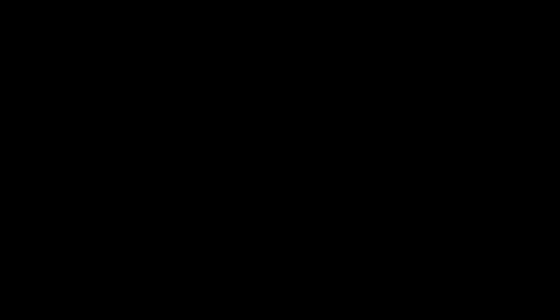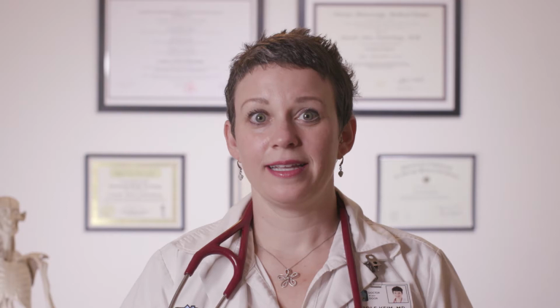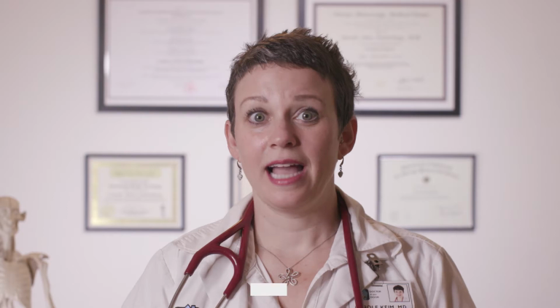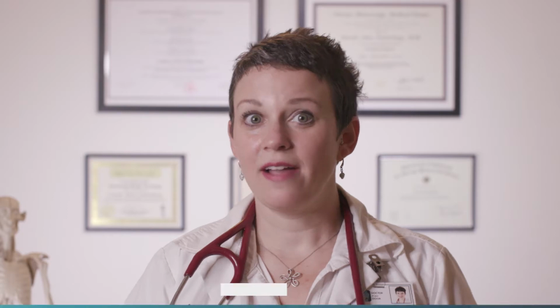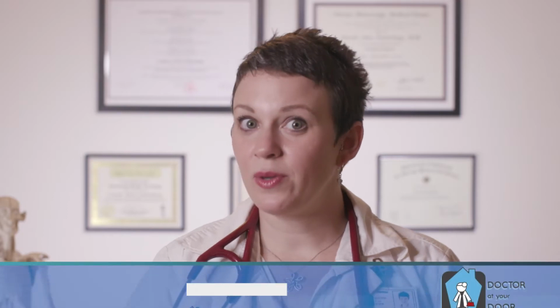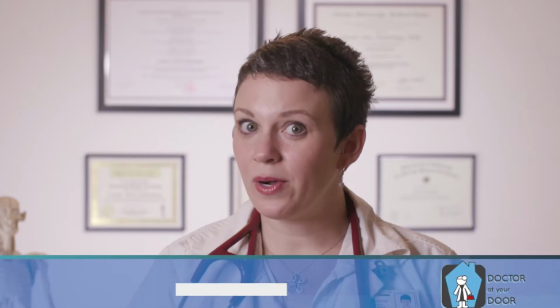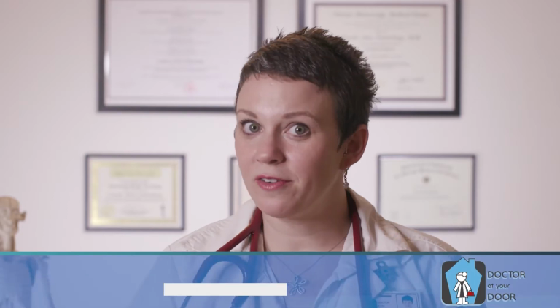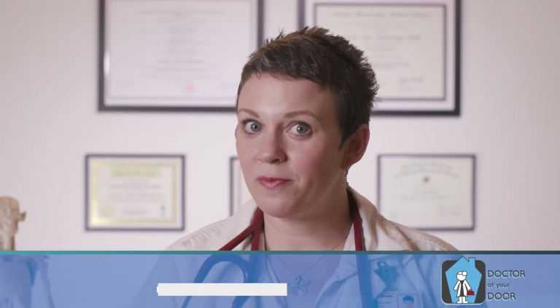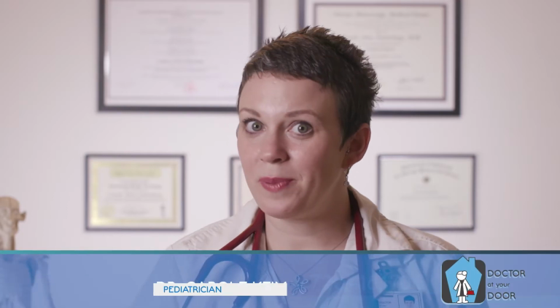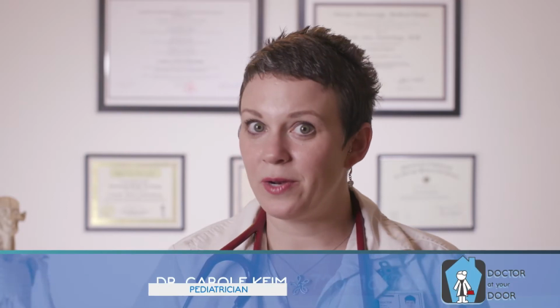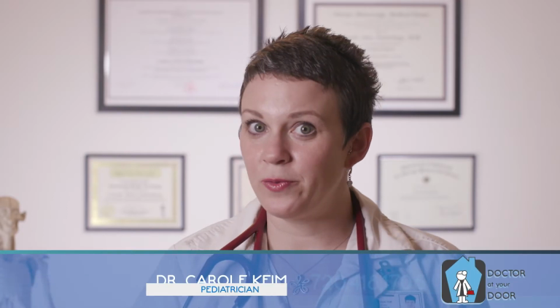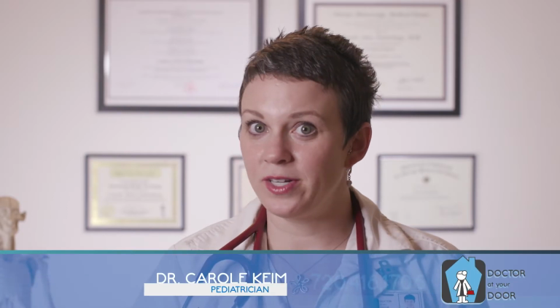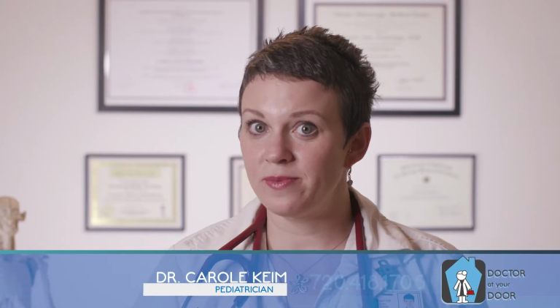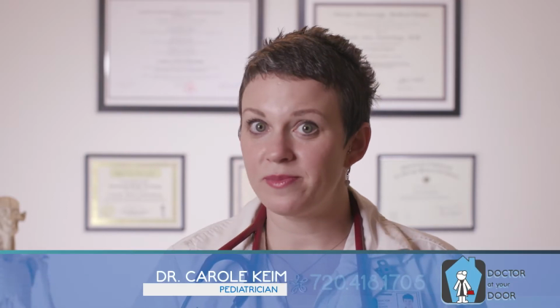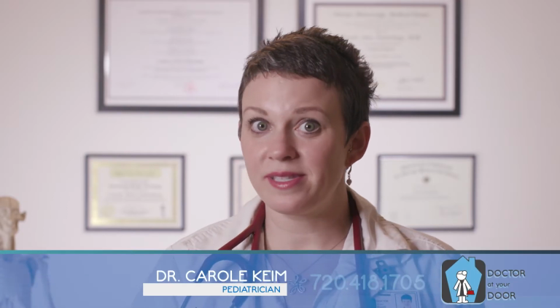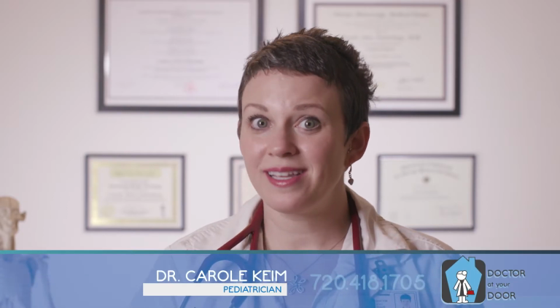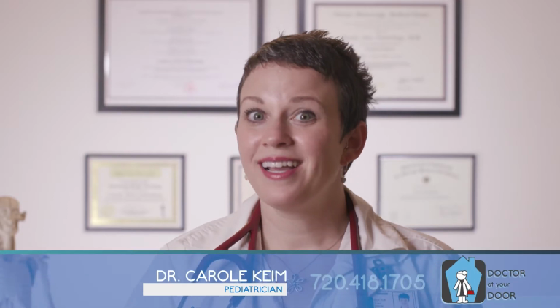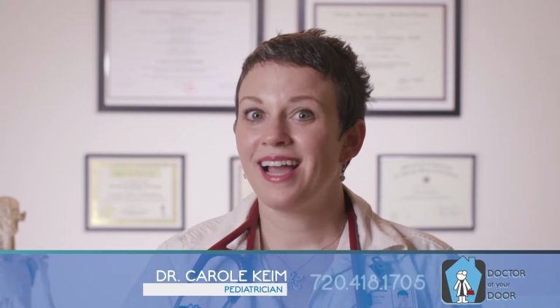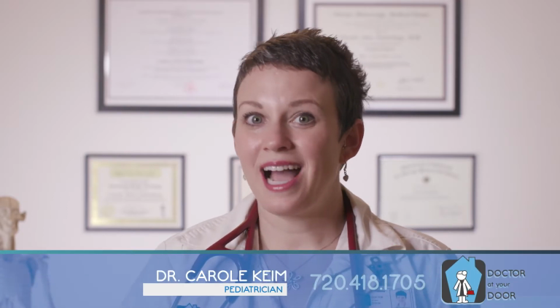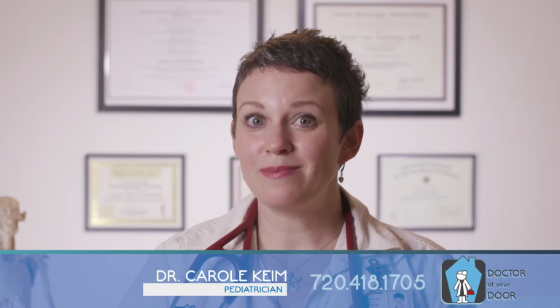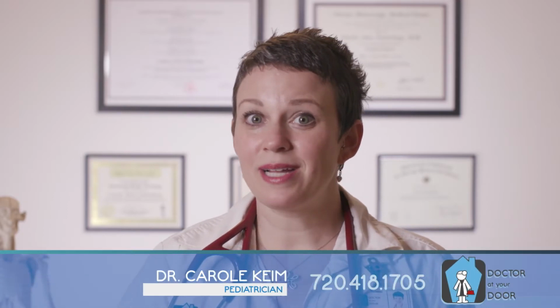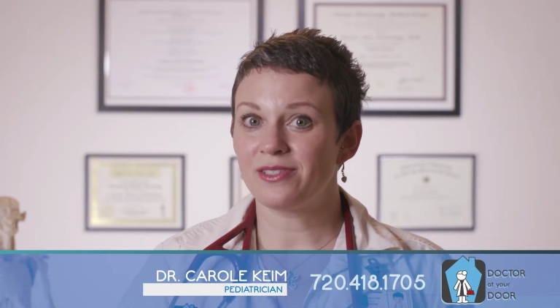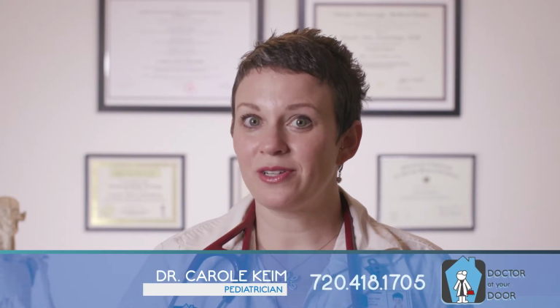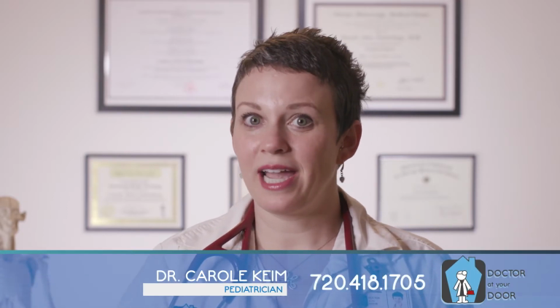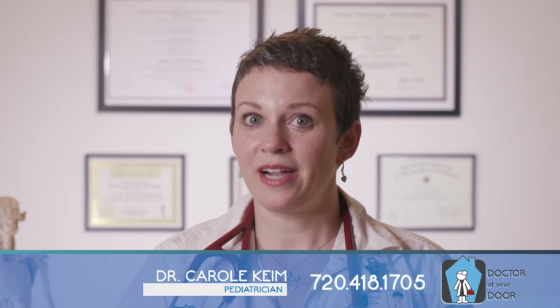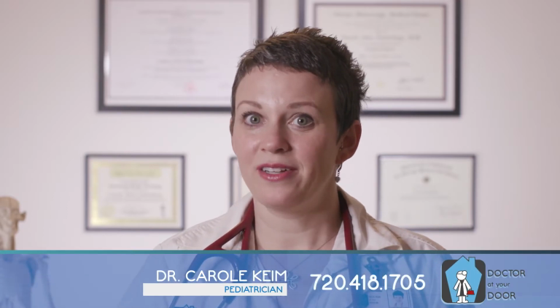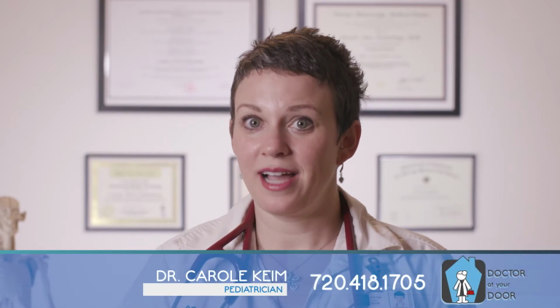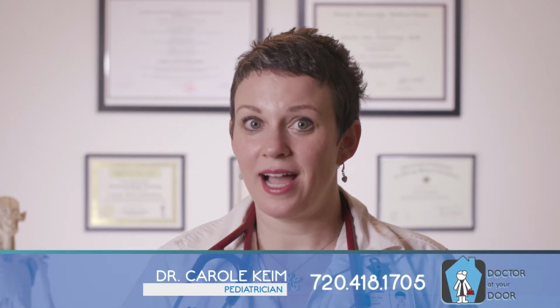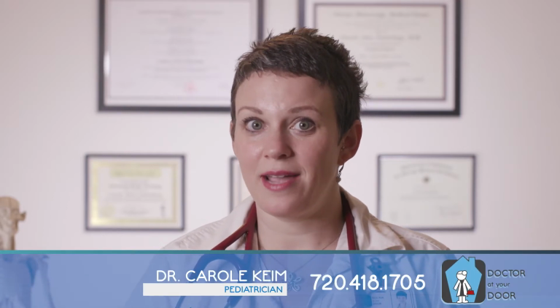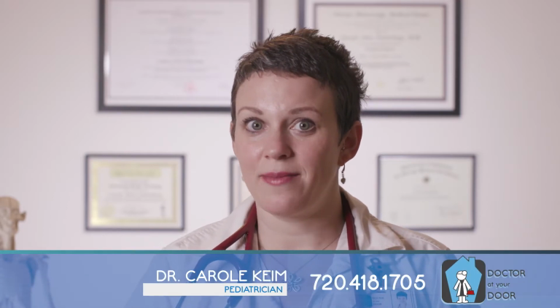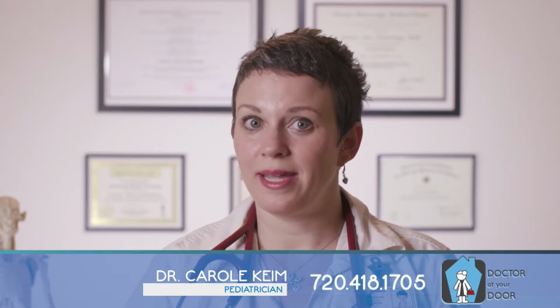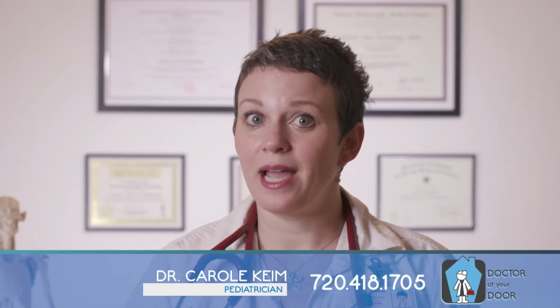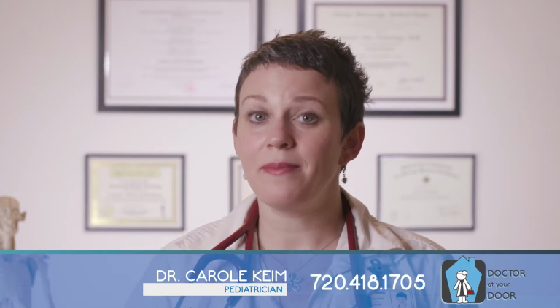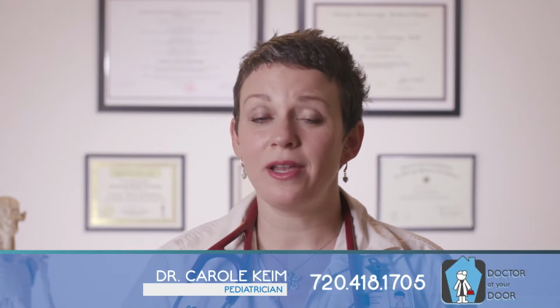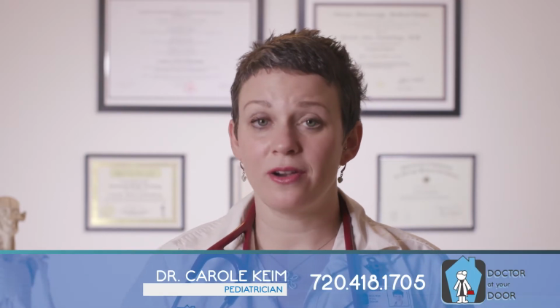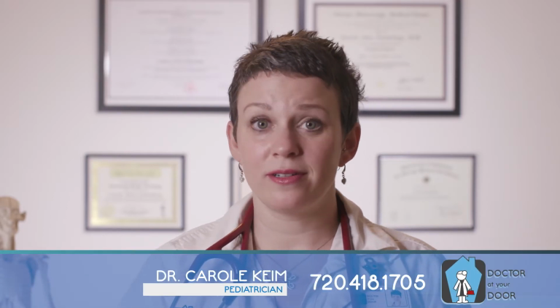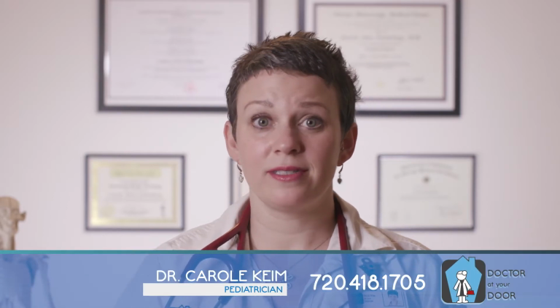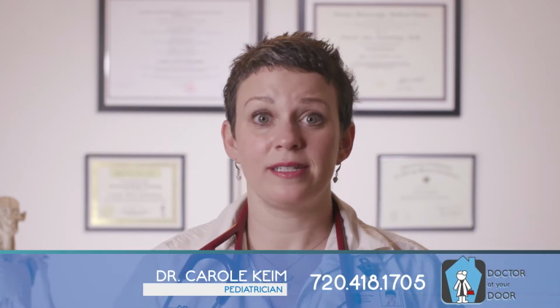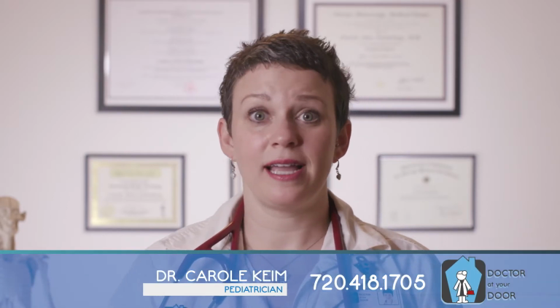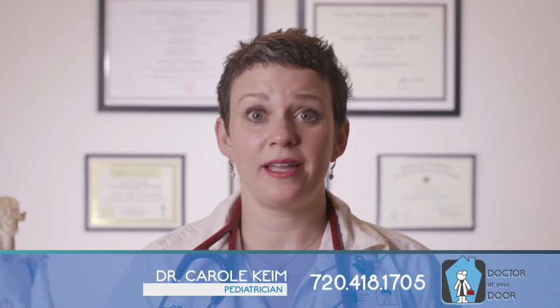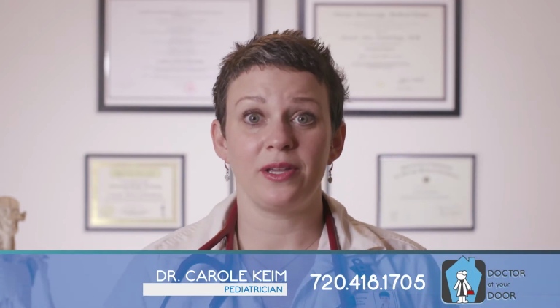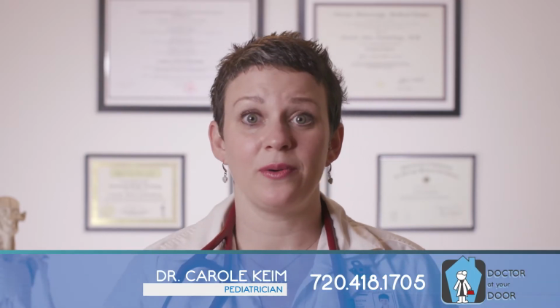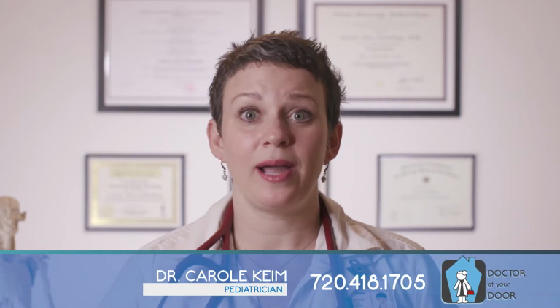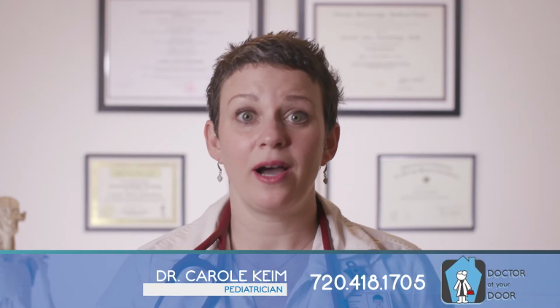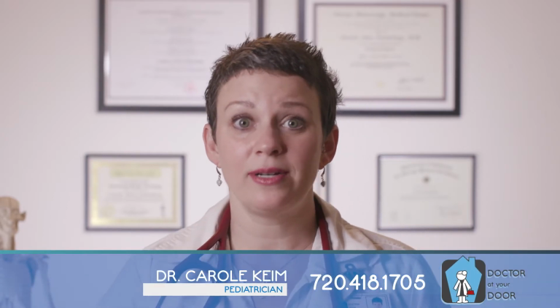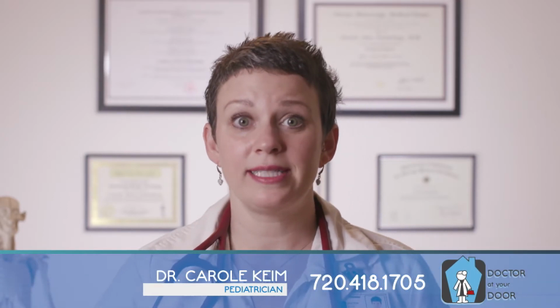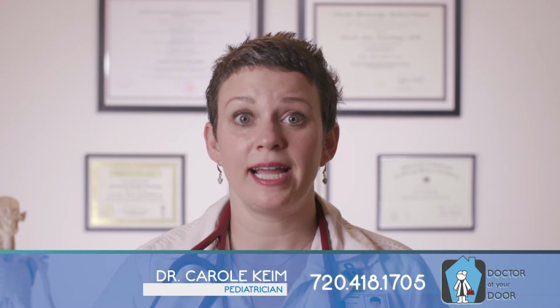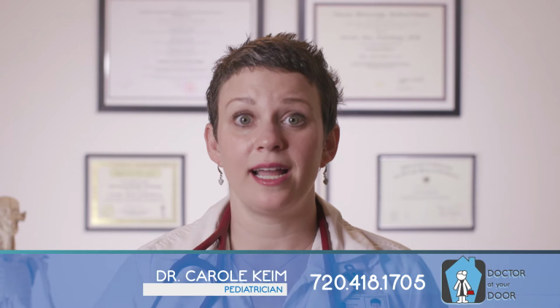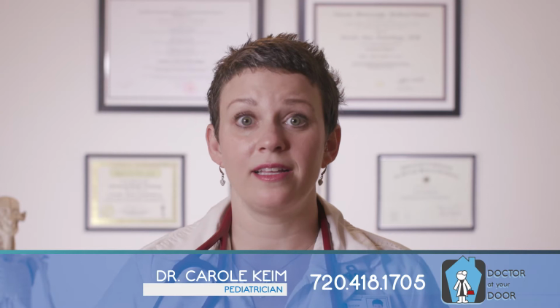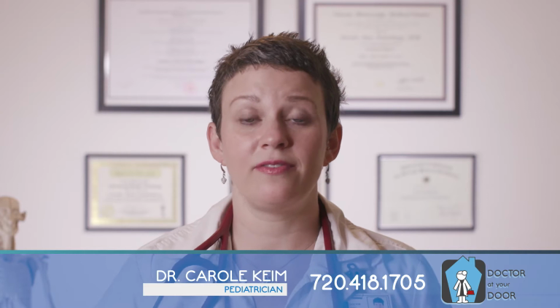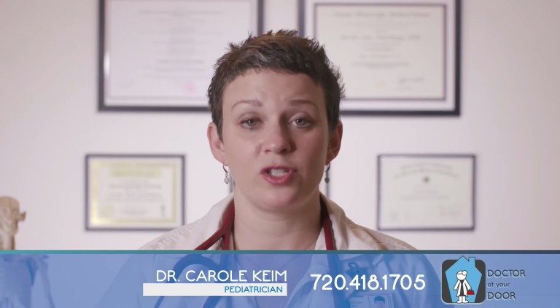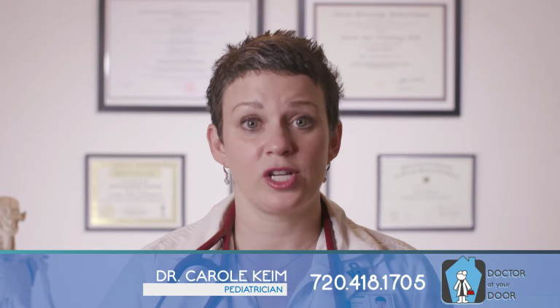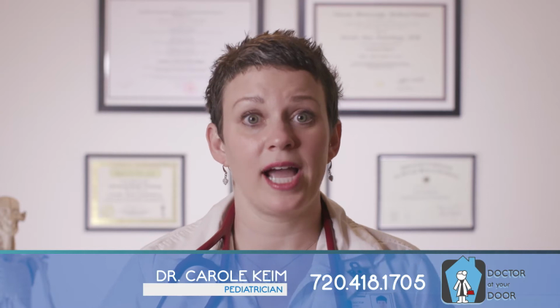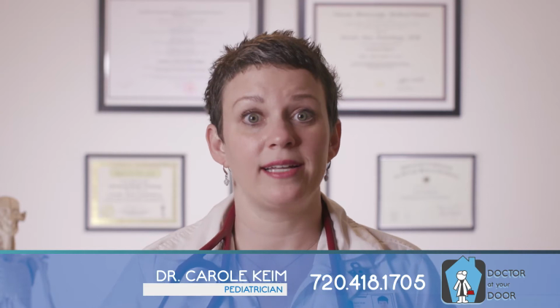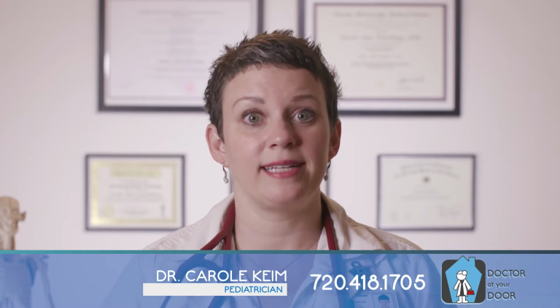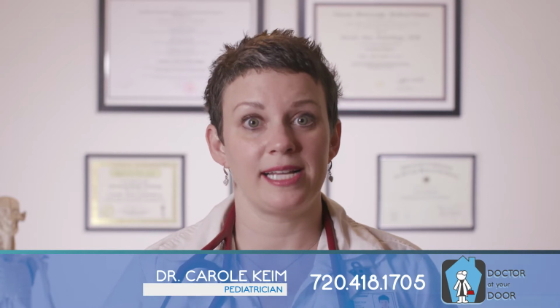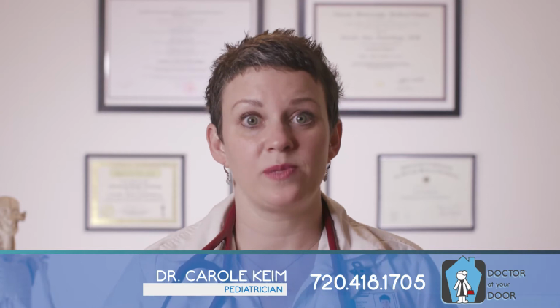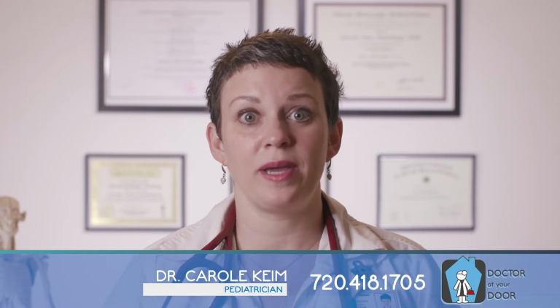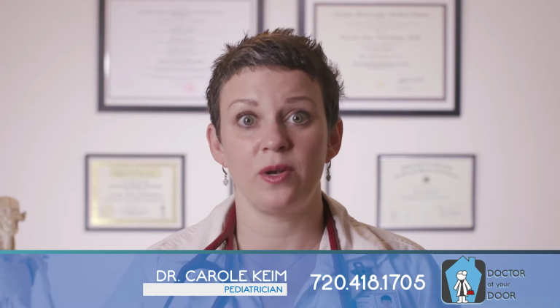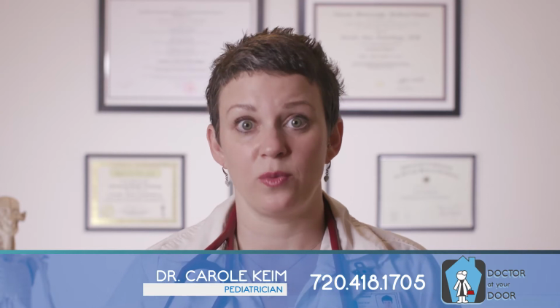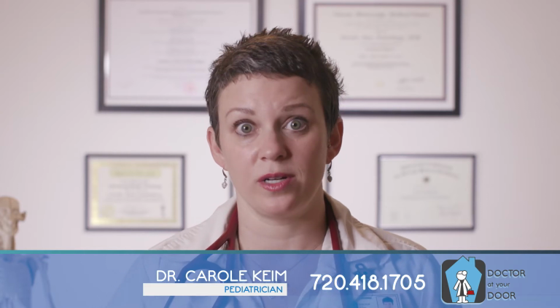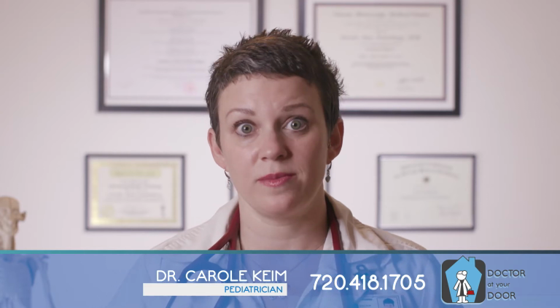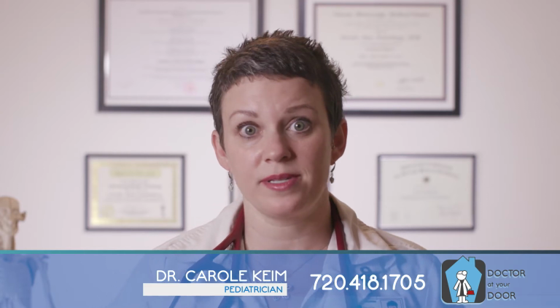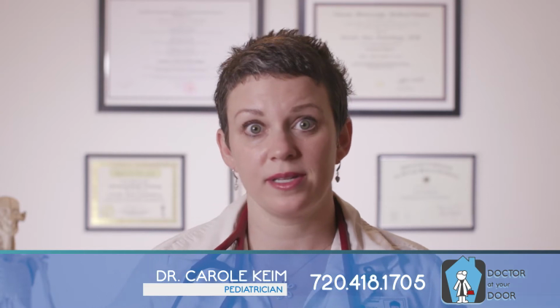Have you heard of pinworms? I'm Dr. Carol Keim, and I'm here to tell you how to tell if your child has pinworms.